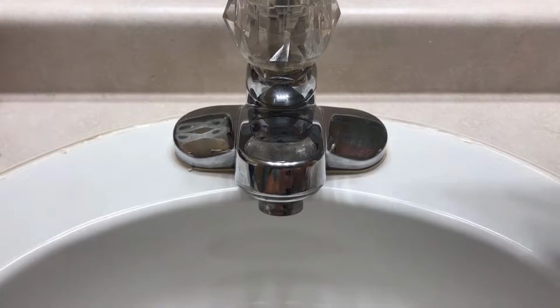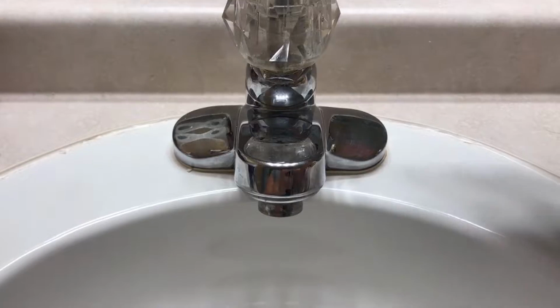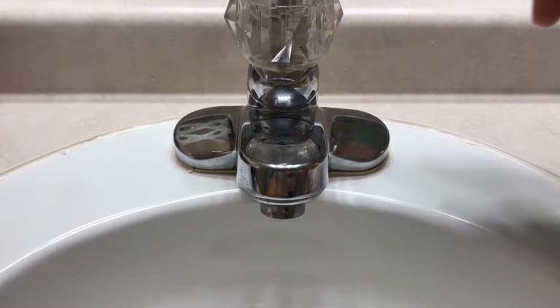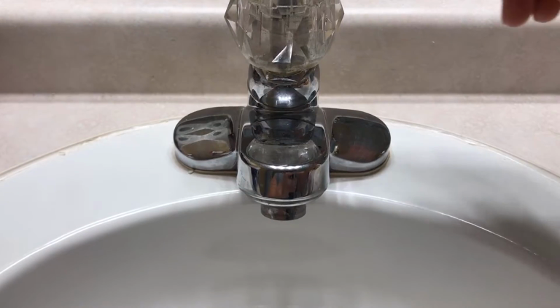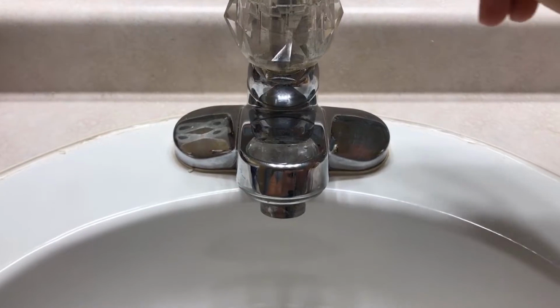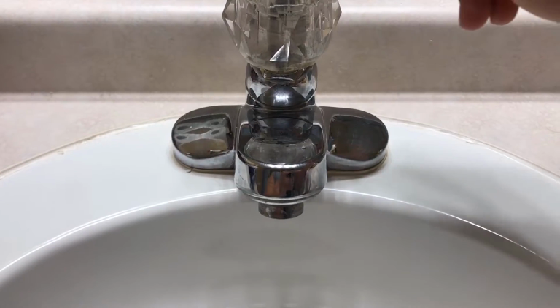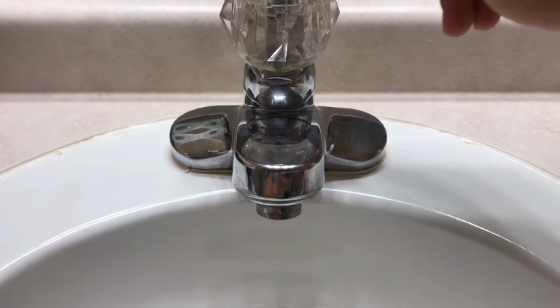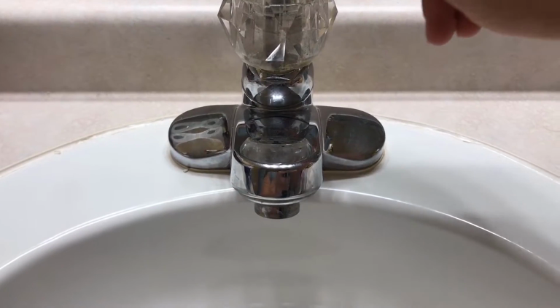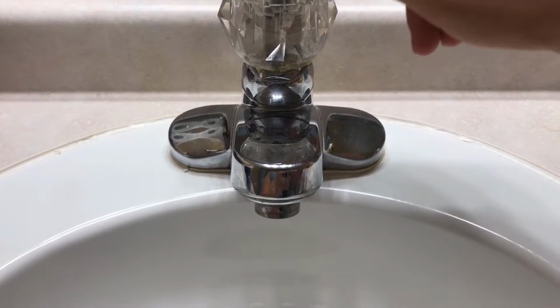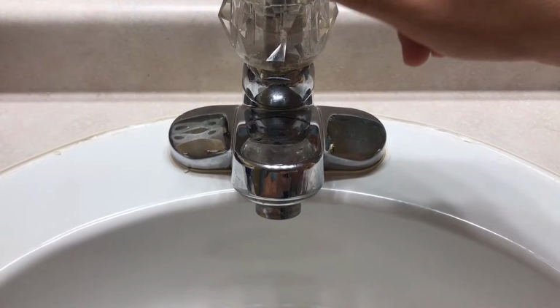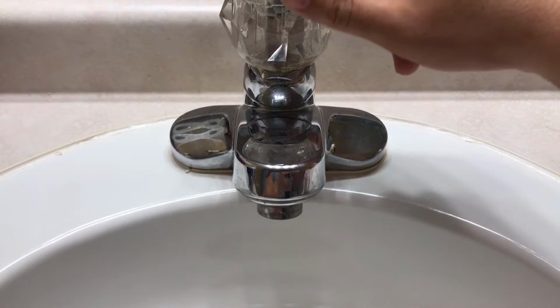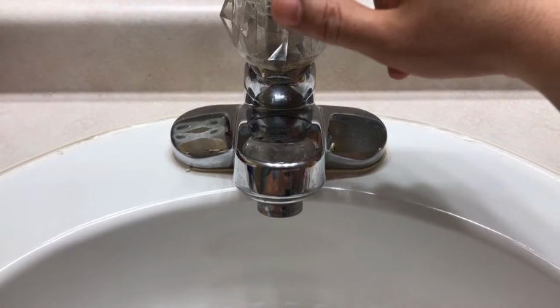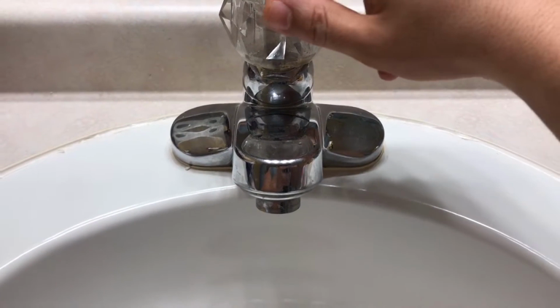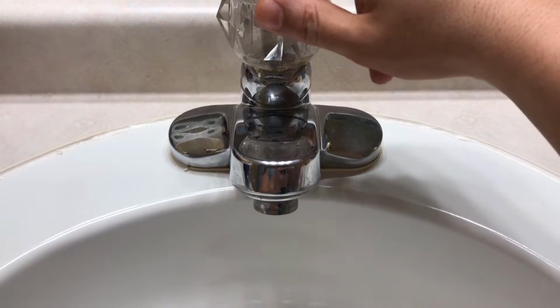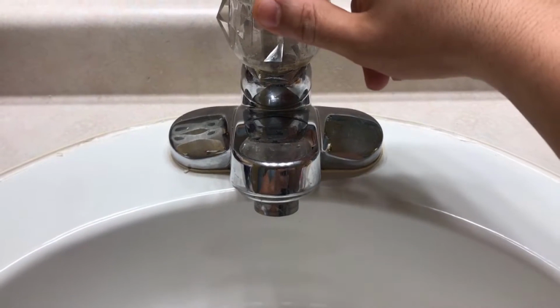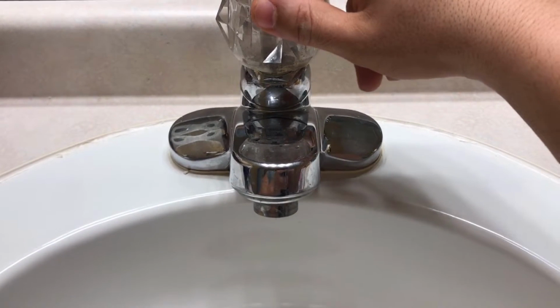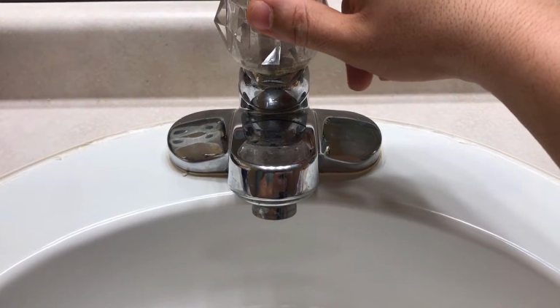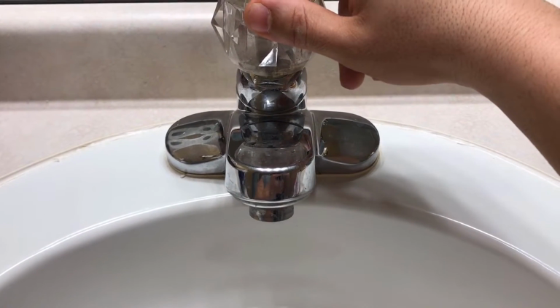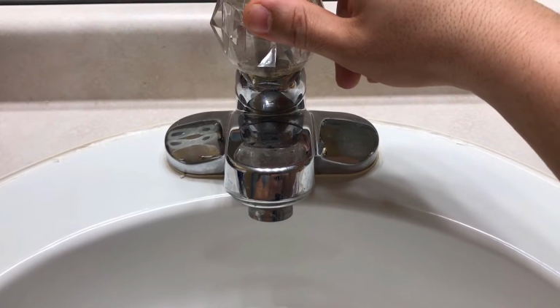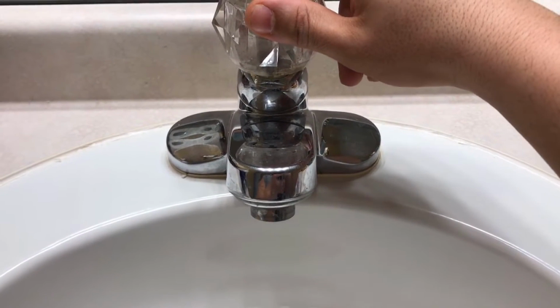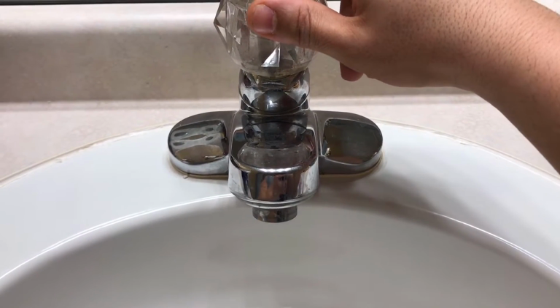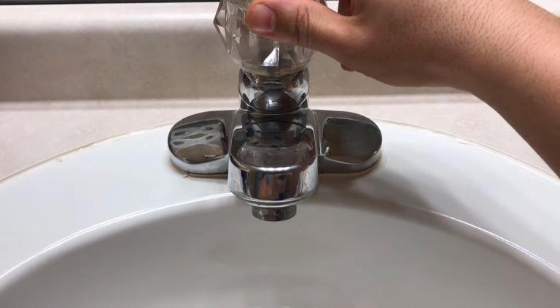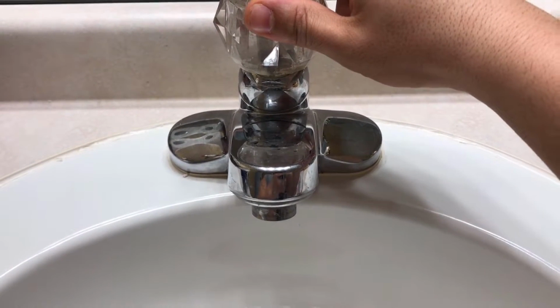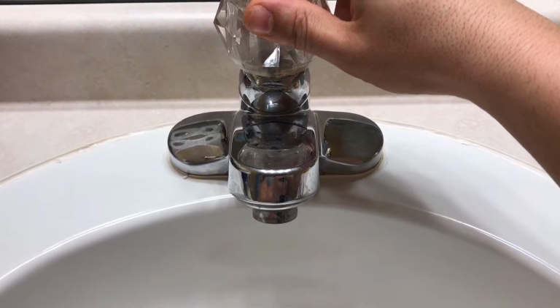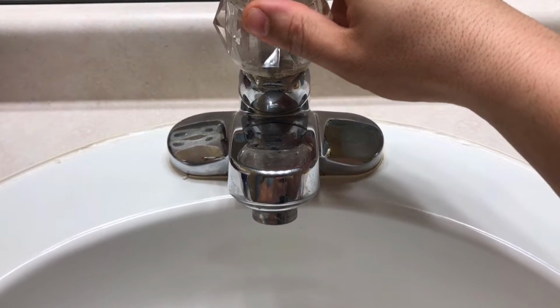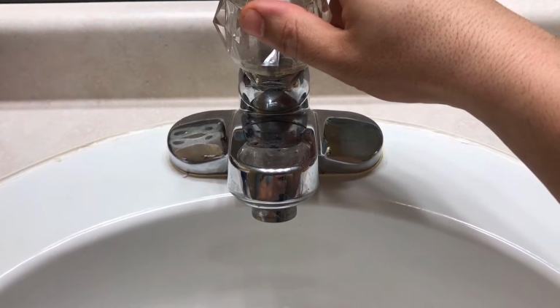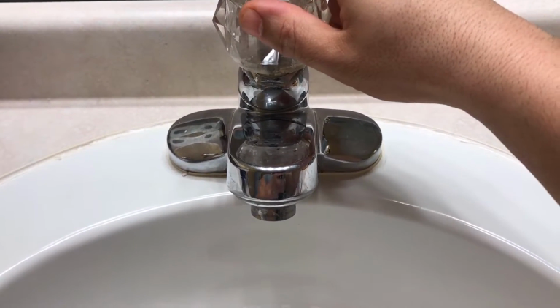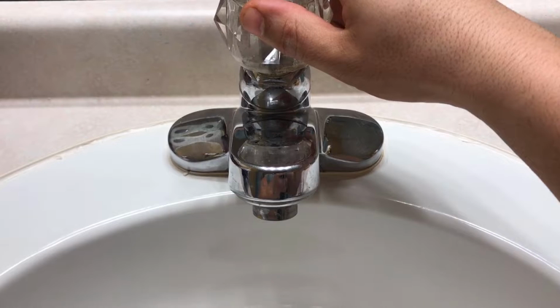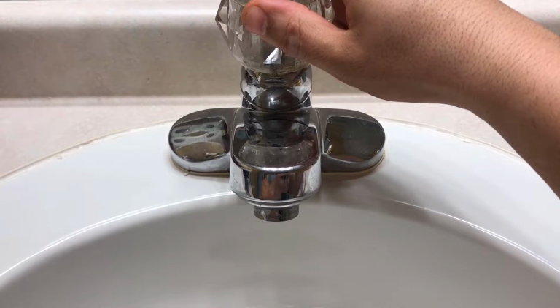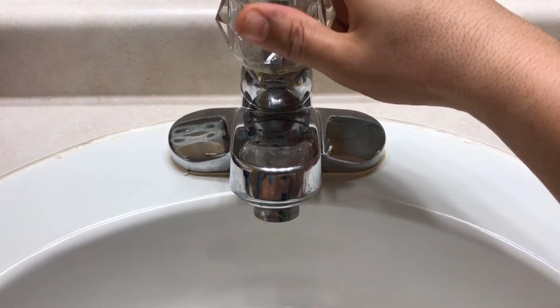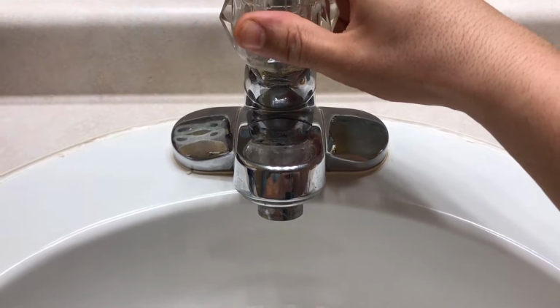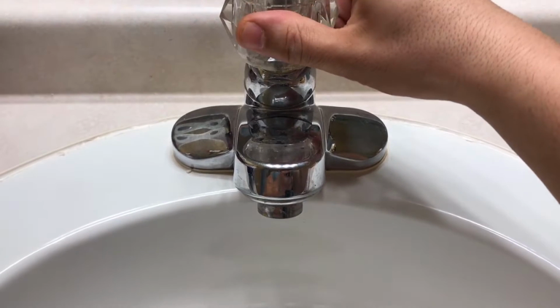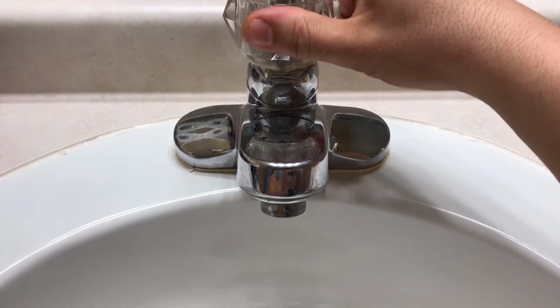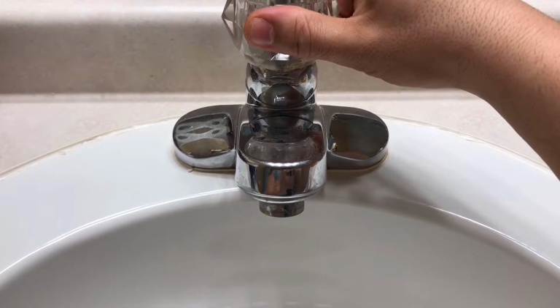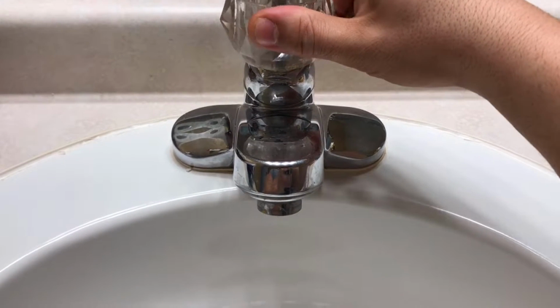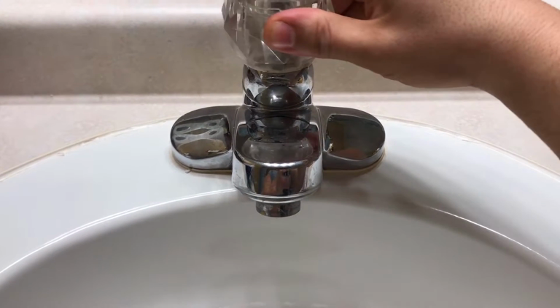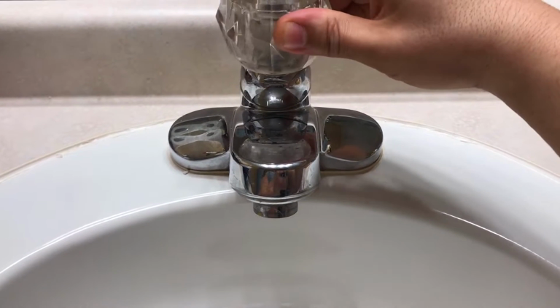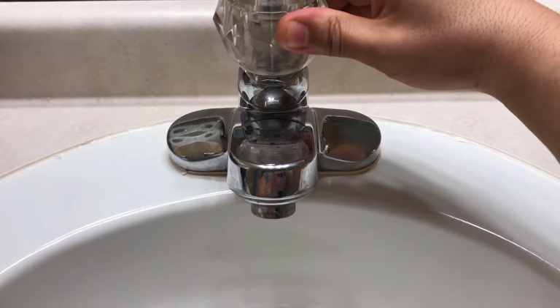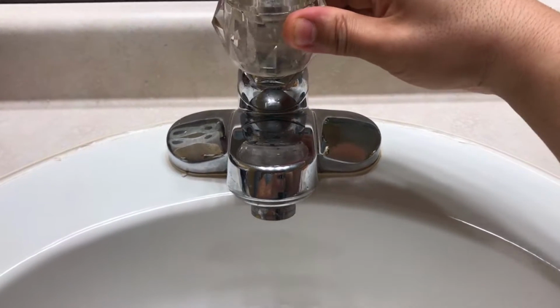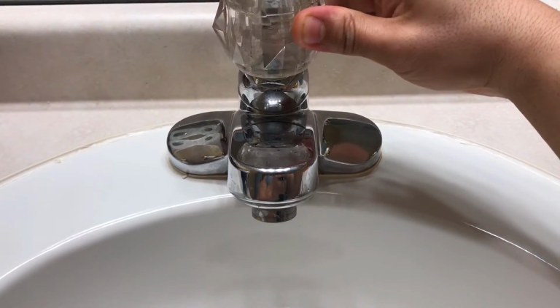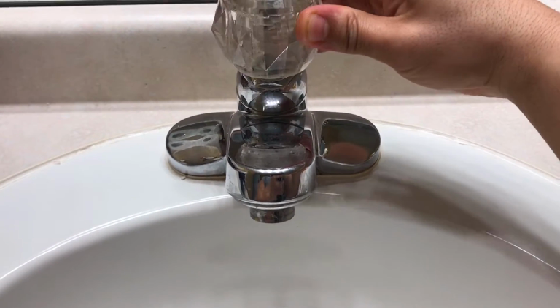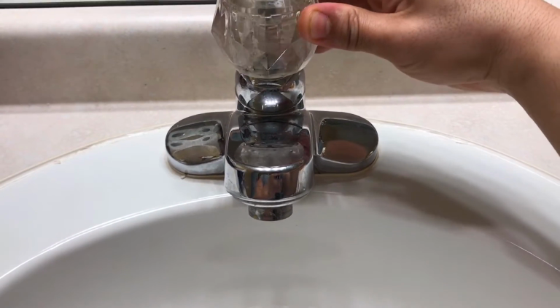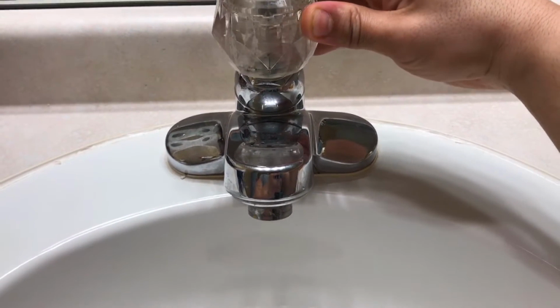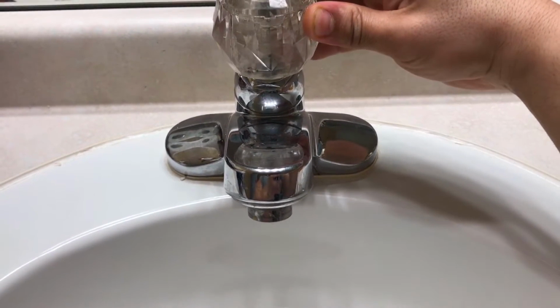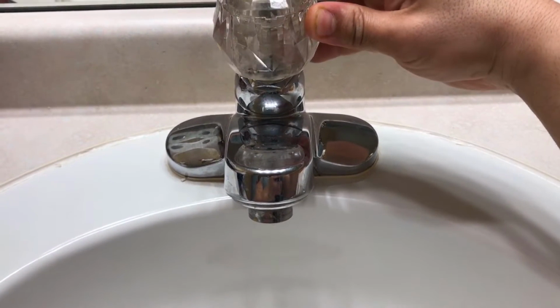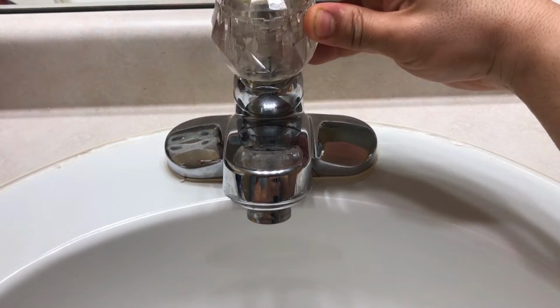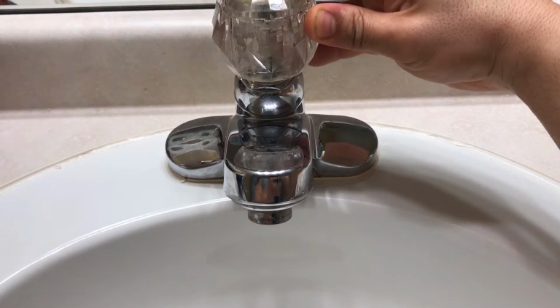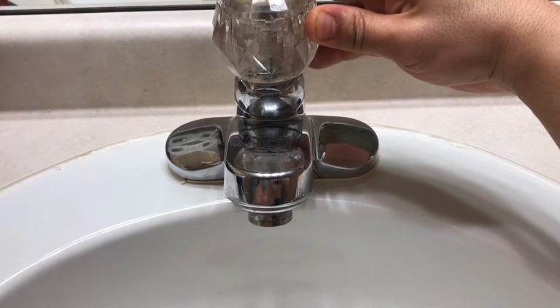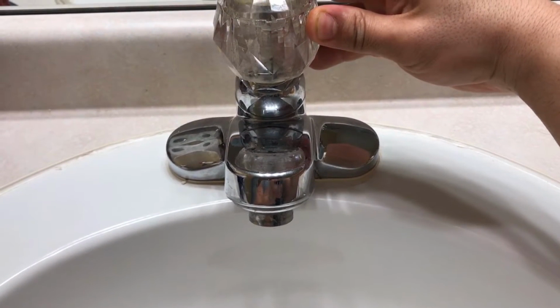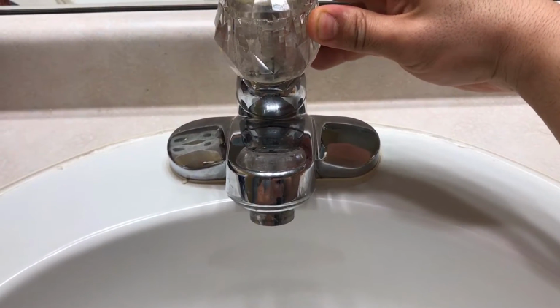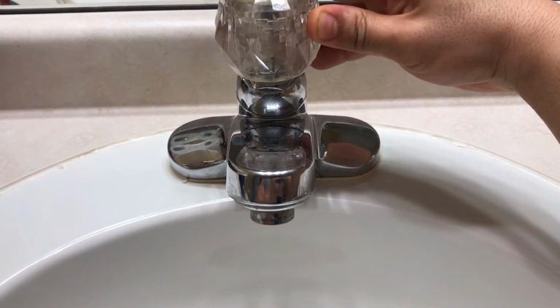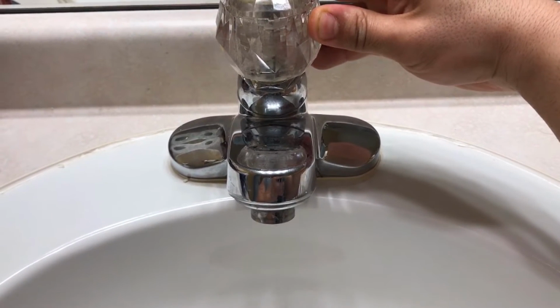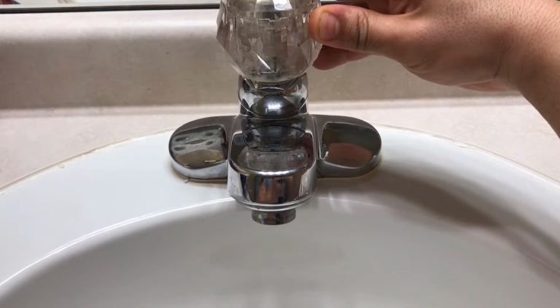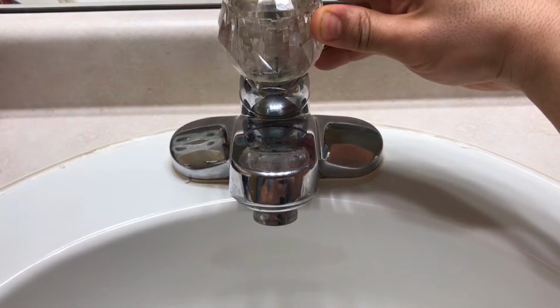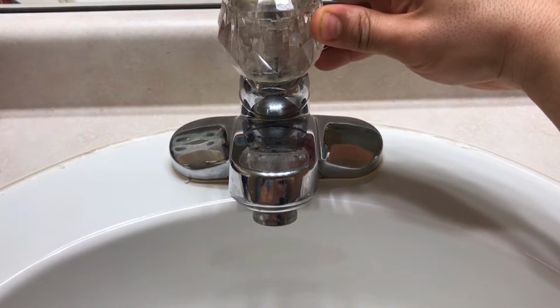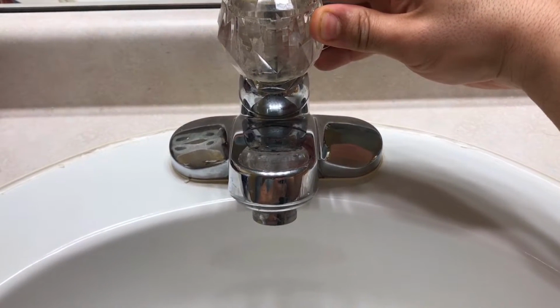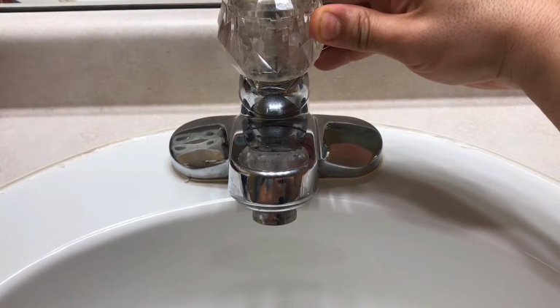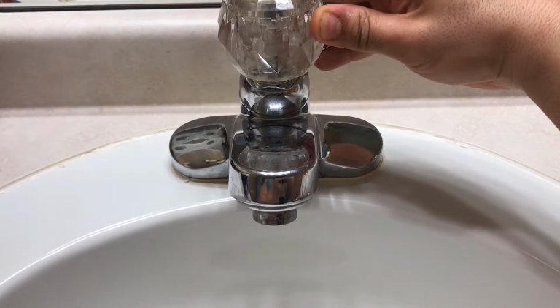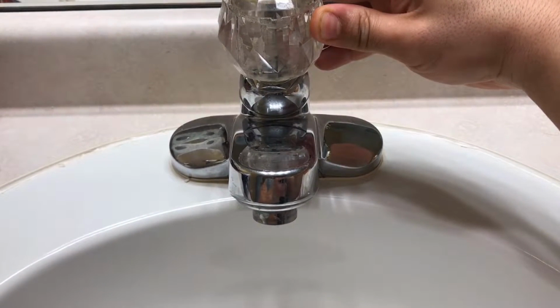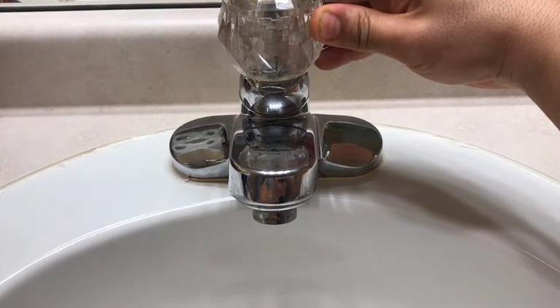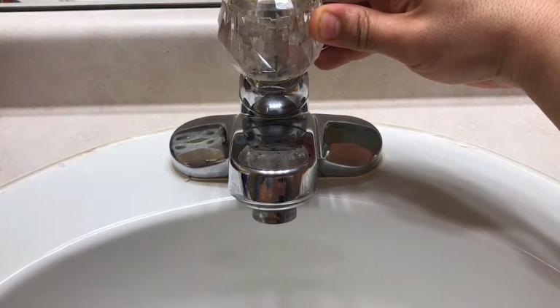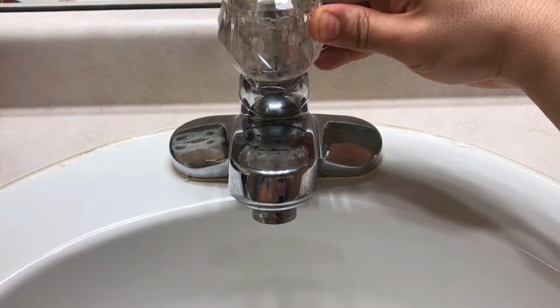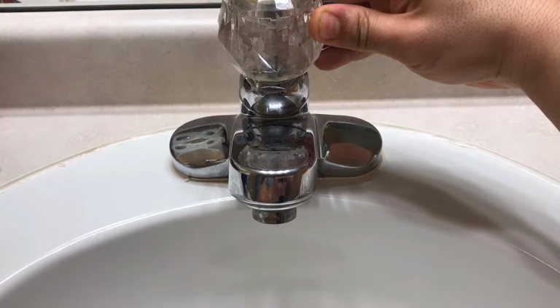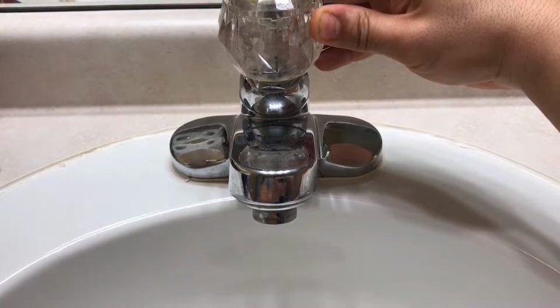Once you've turned off the main water supply, go ahead and turn on the faucet. Make sure there's no water coming out and the lines are properly bled out.